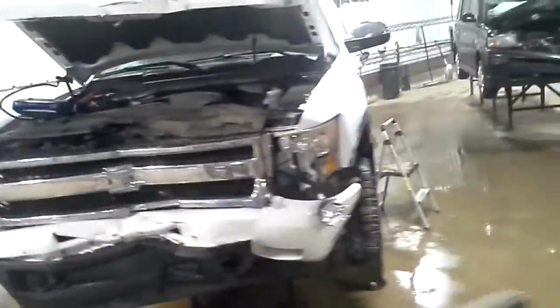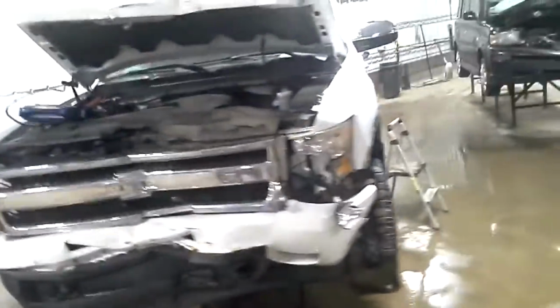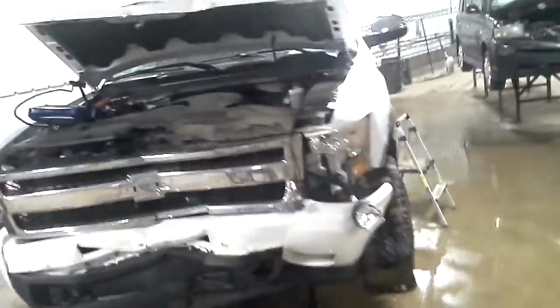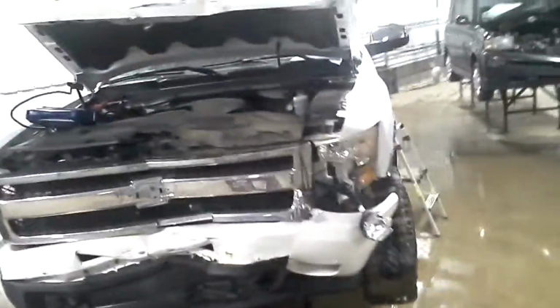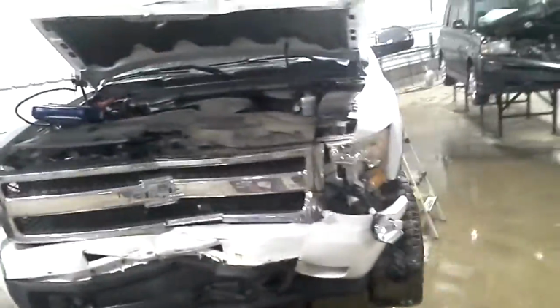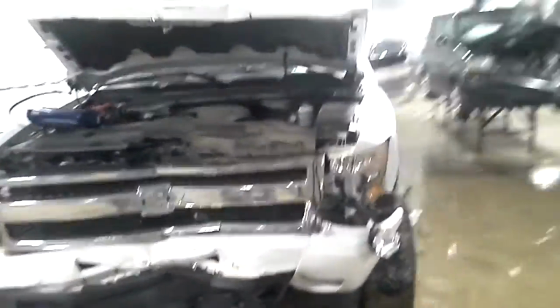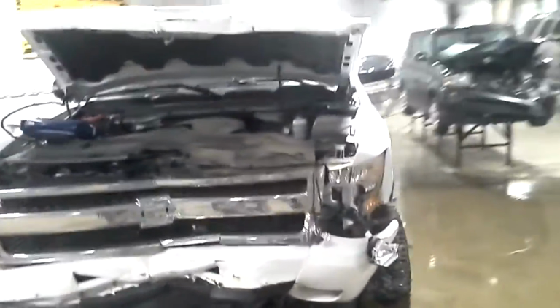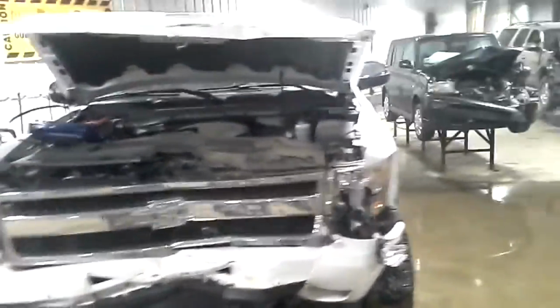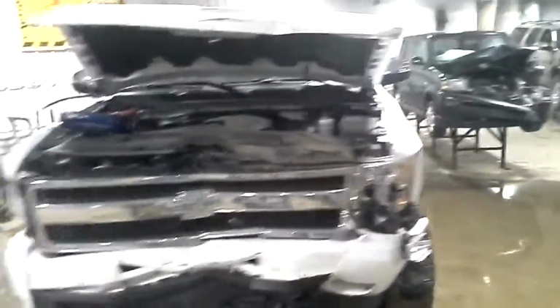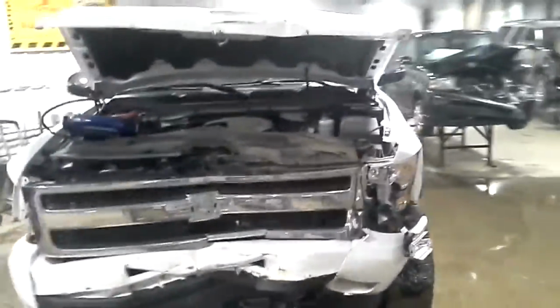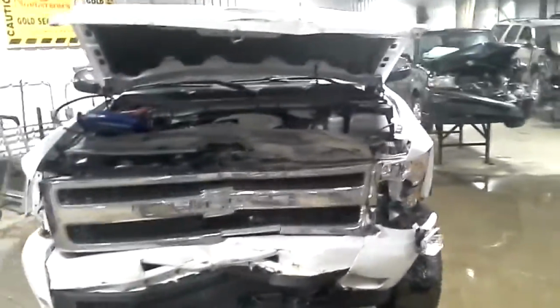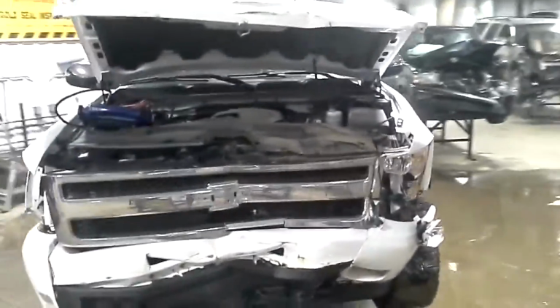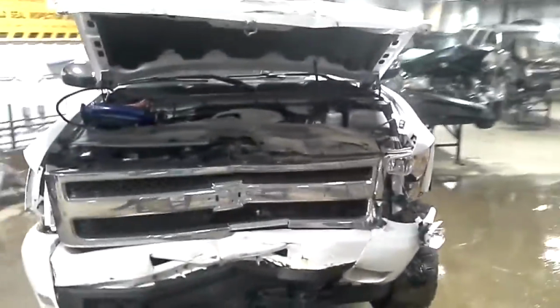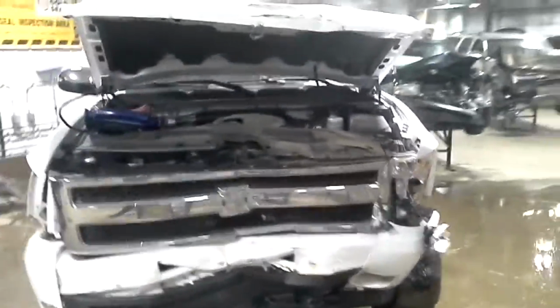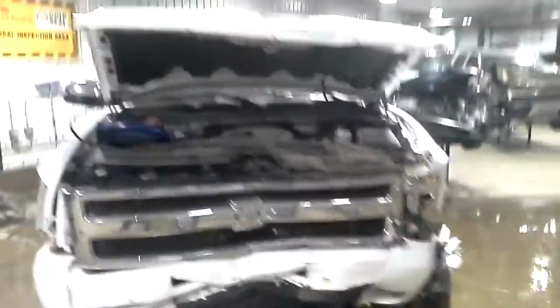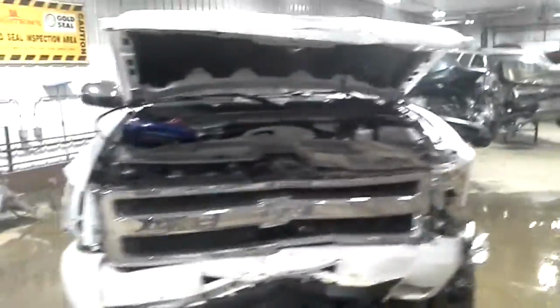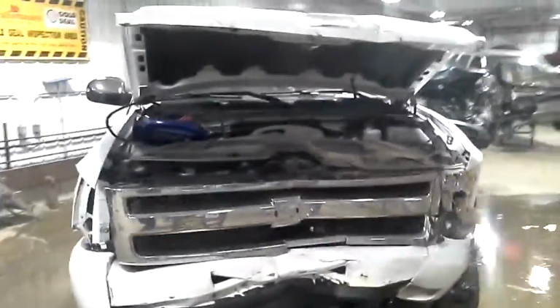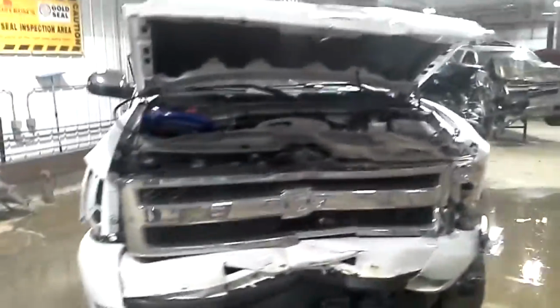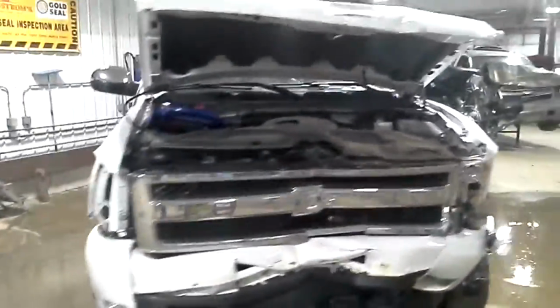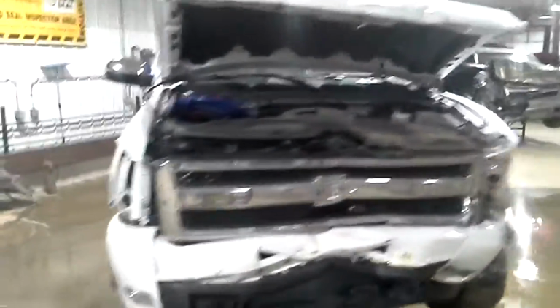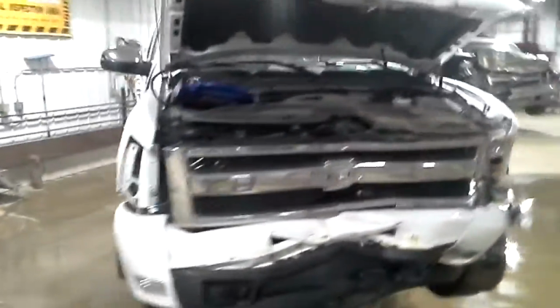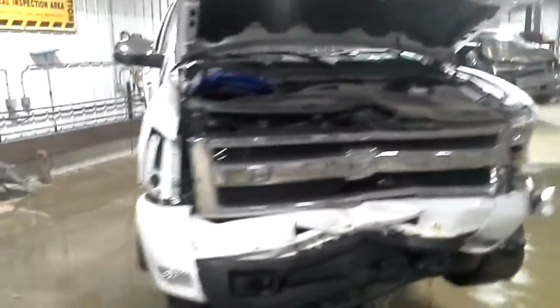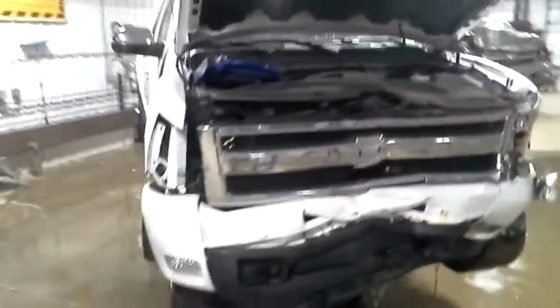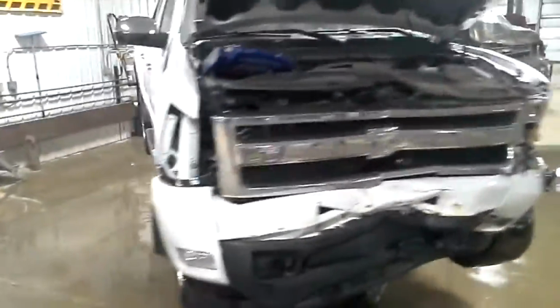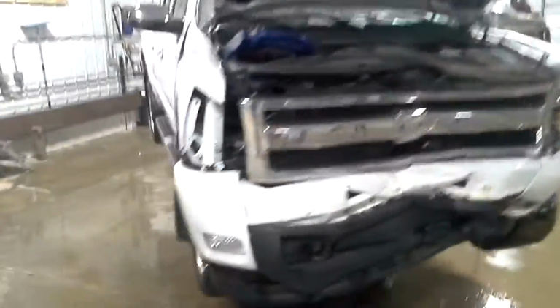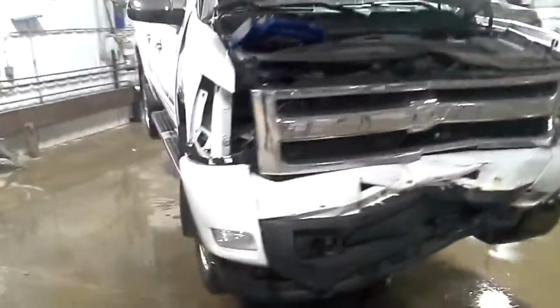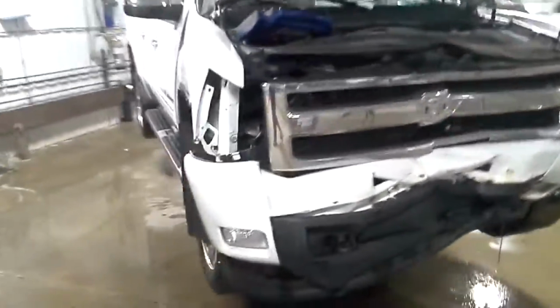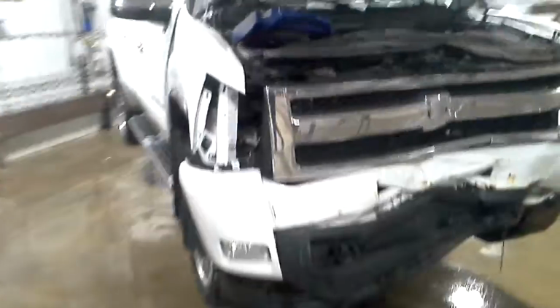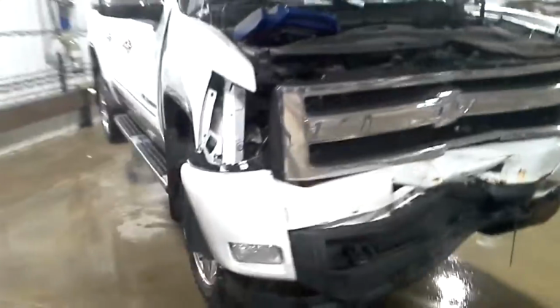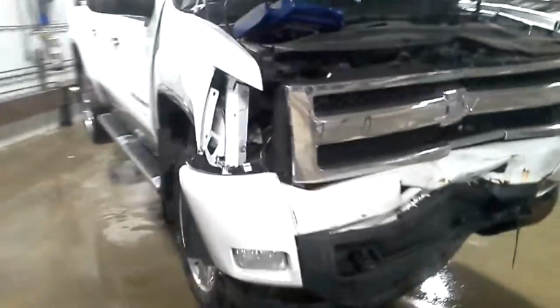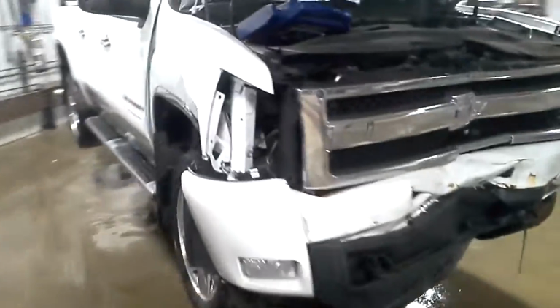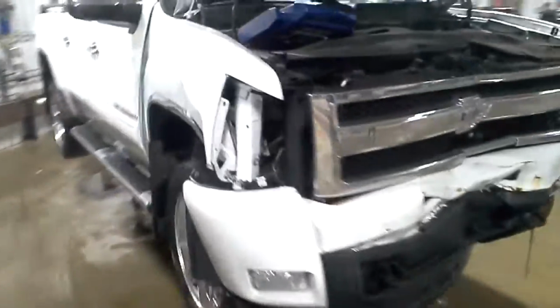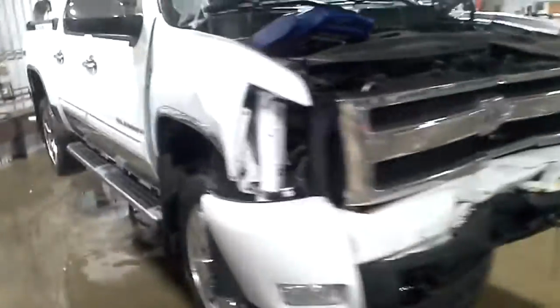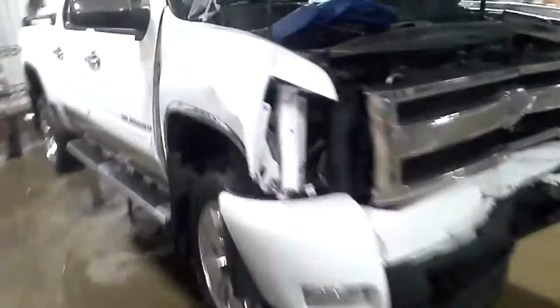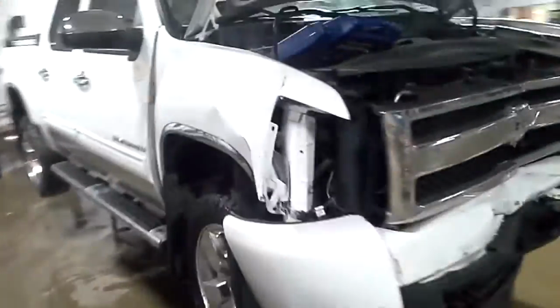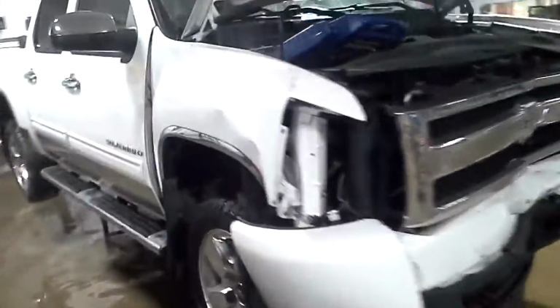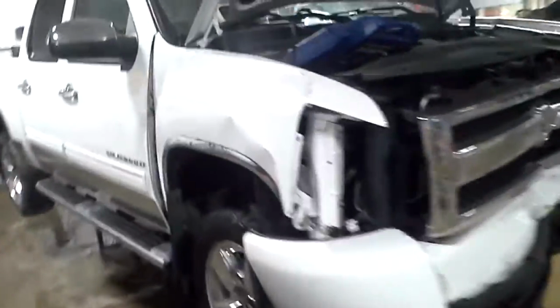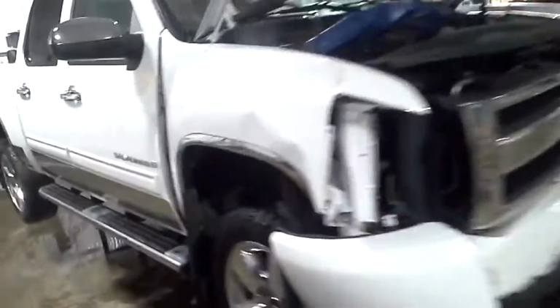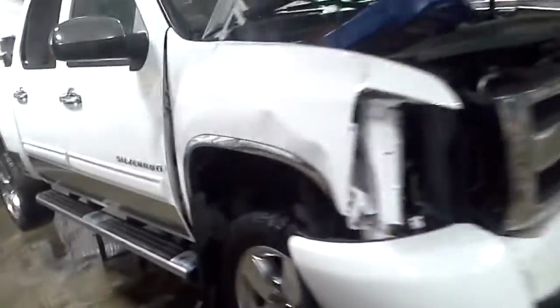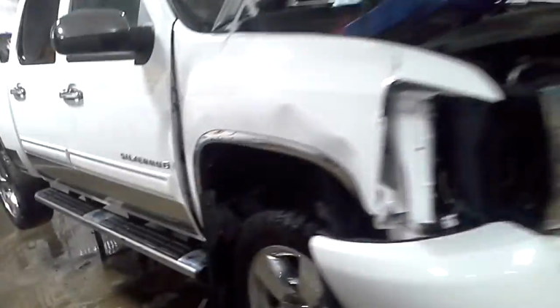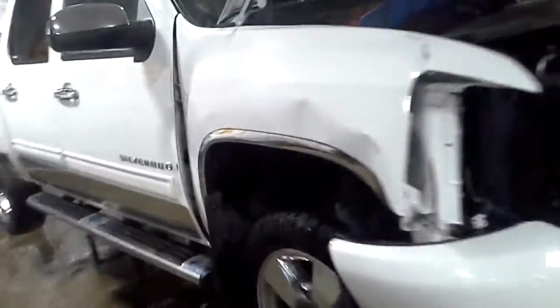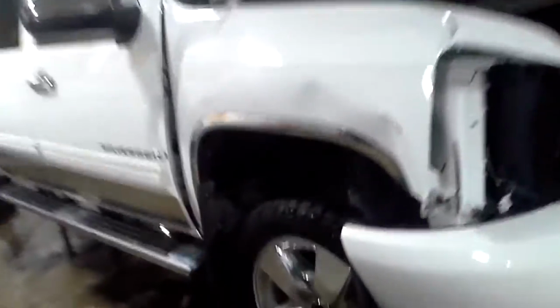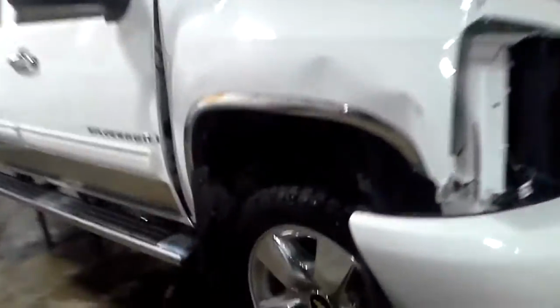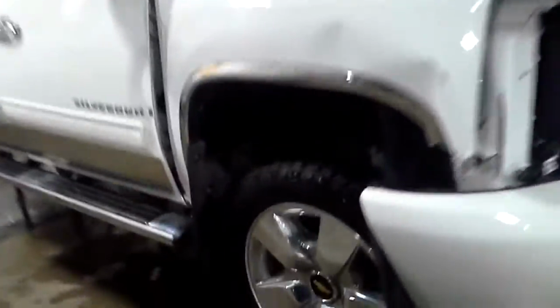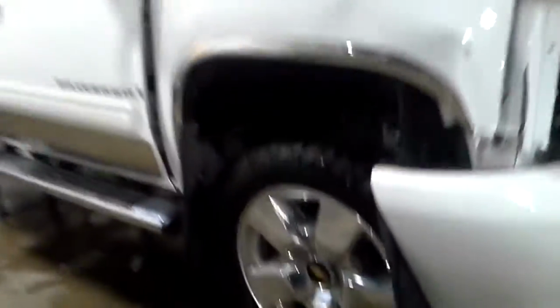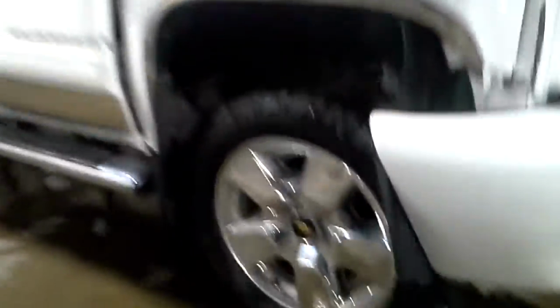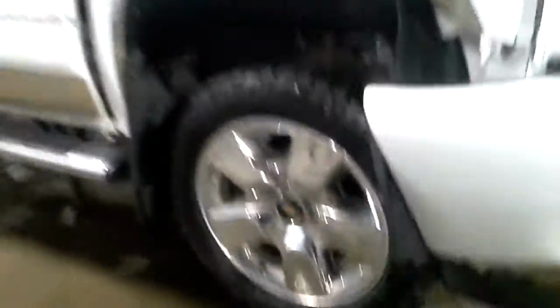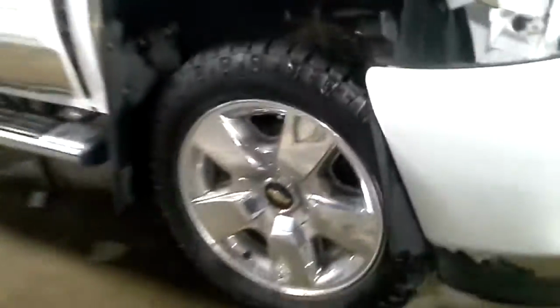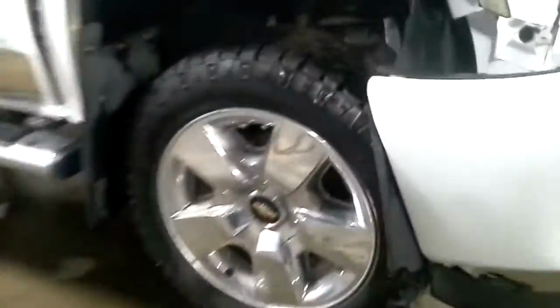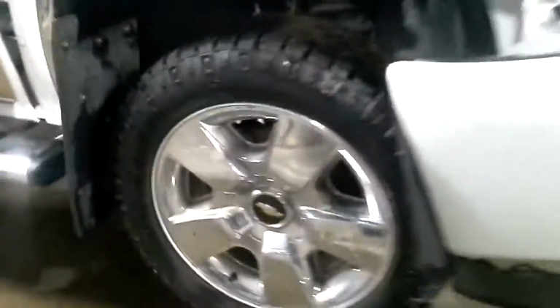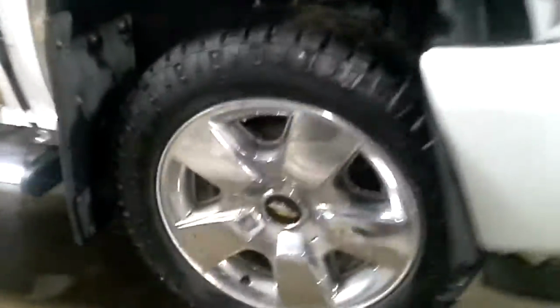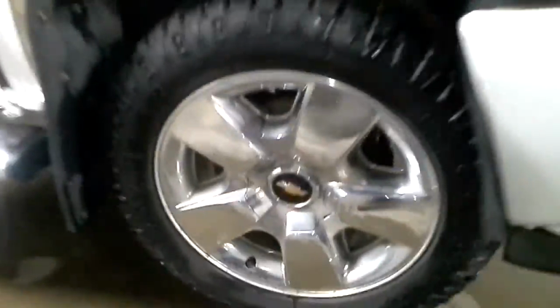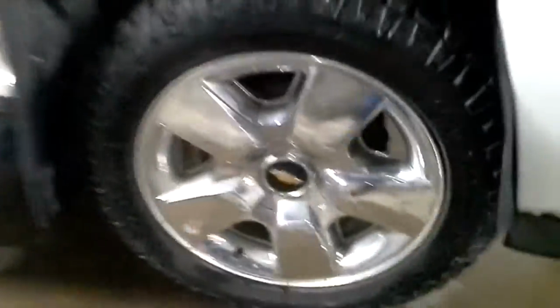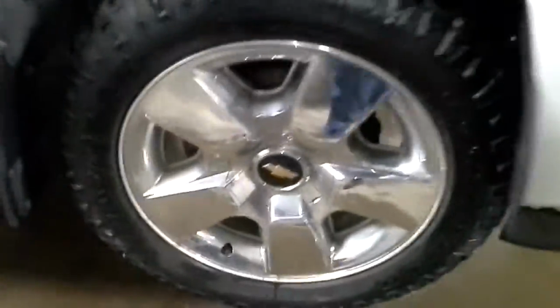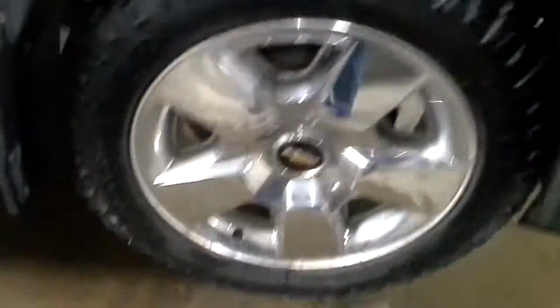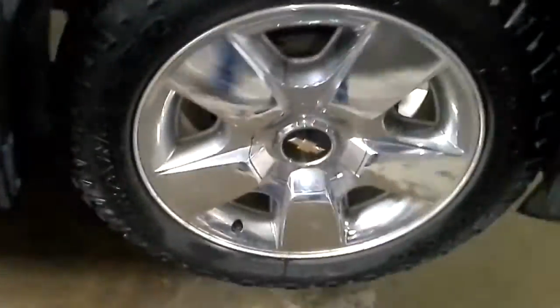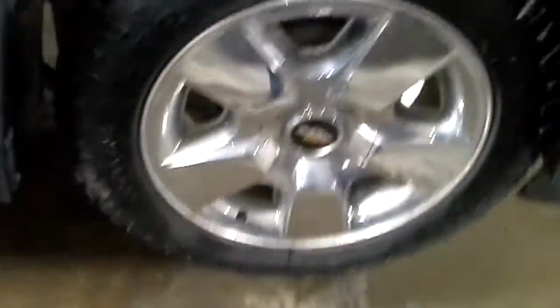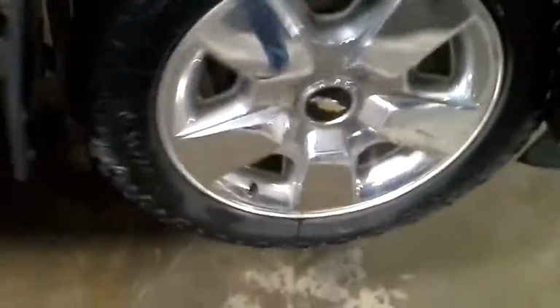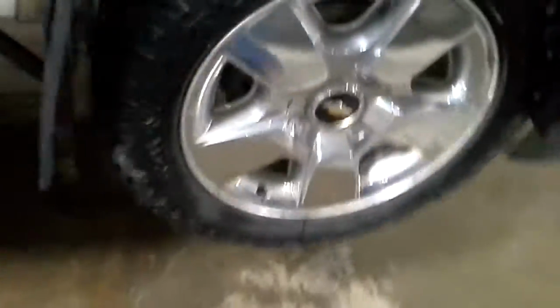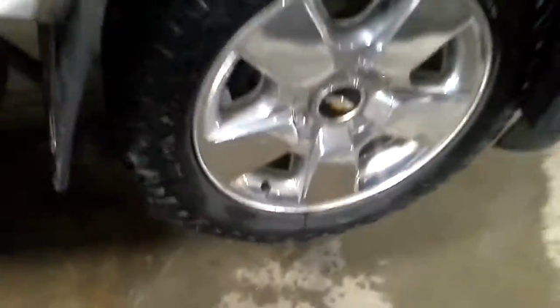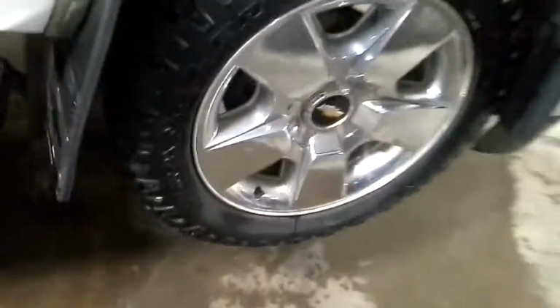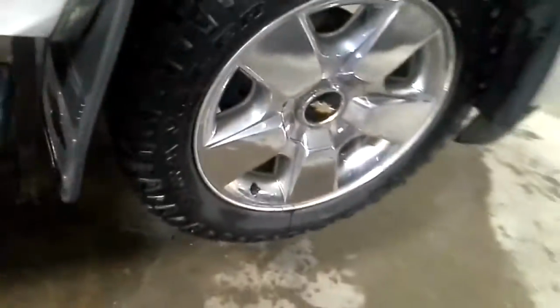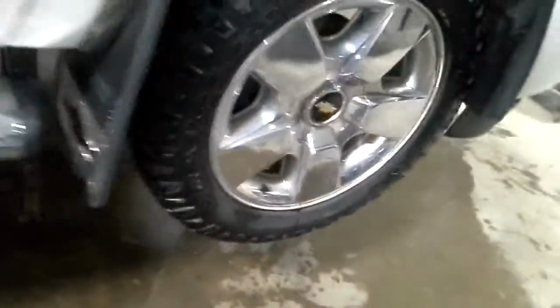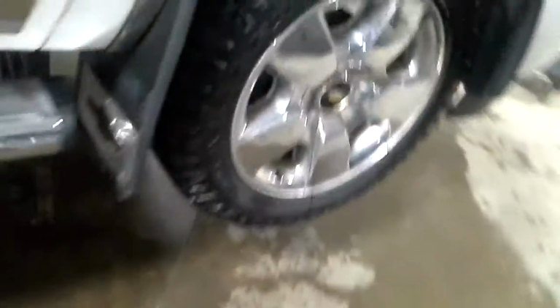White in color, front hit, does run and drive. Crew cab with the extra short box.